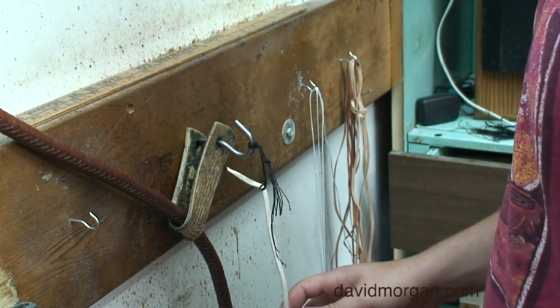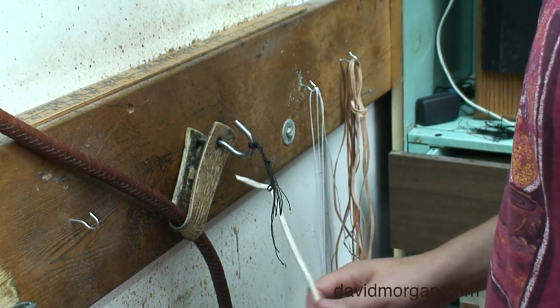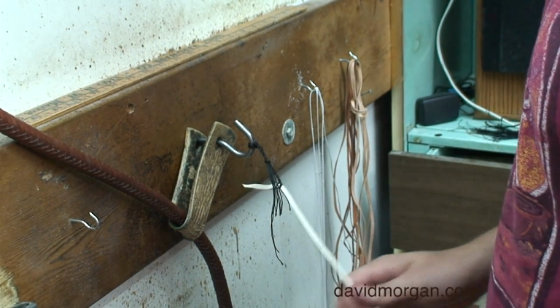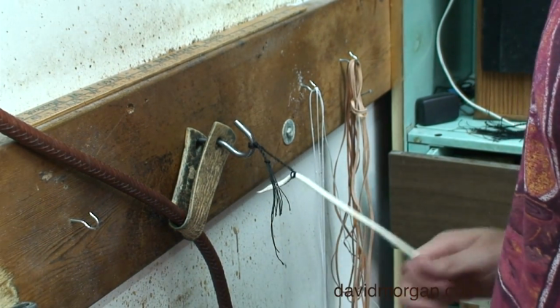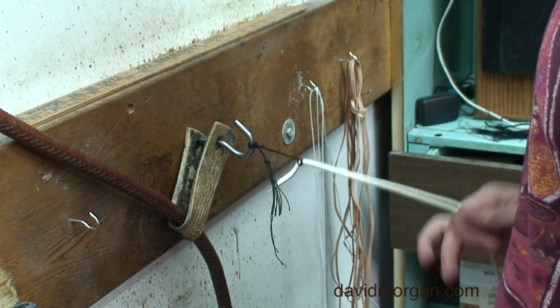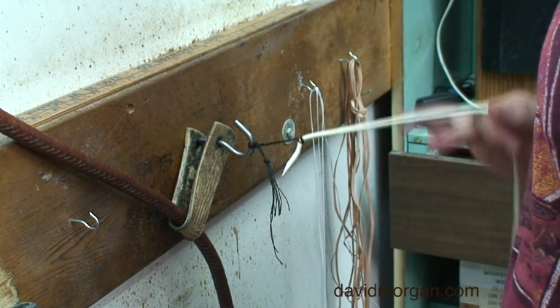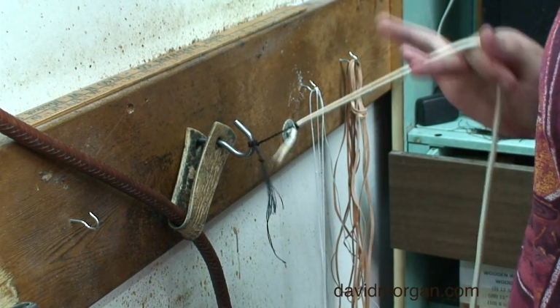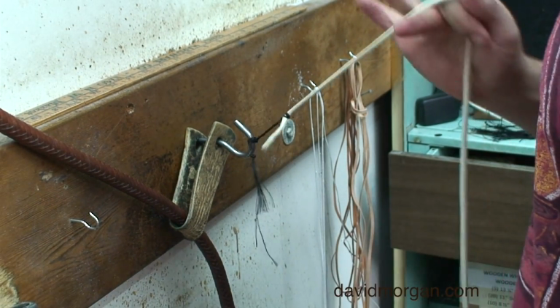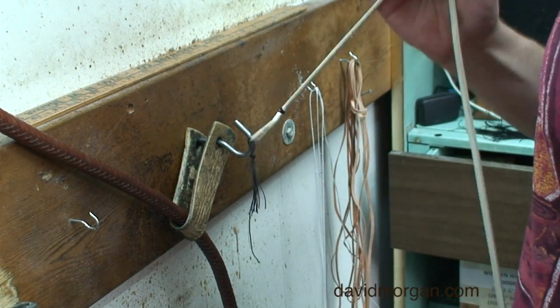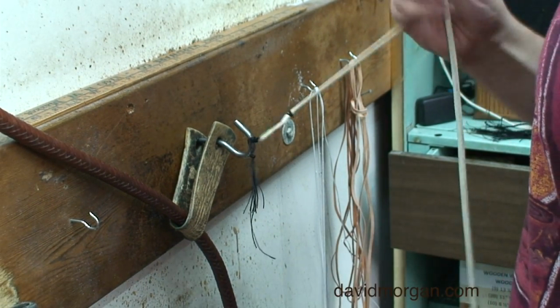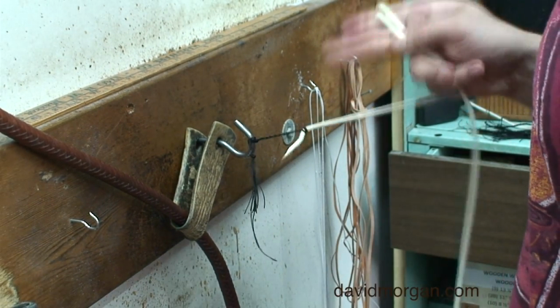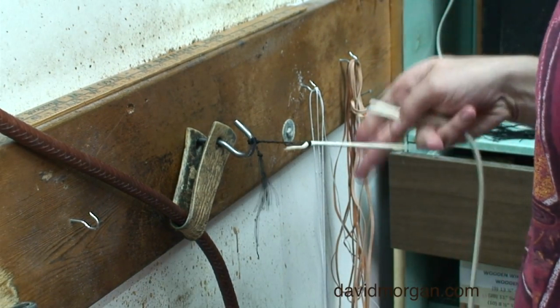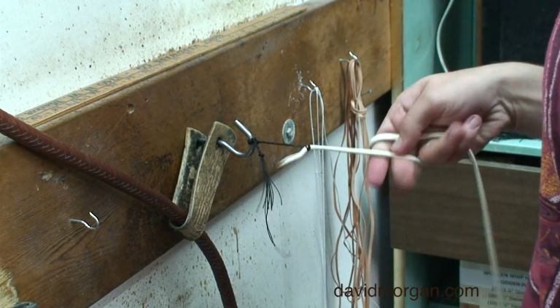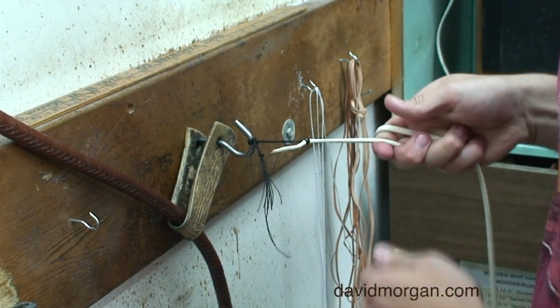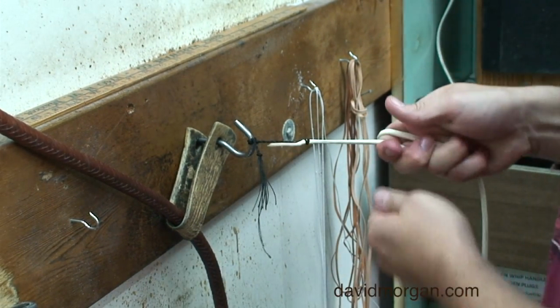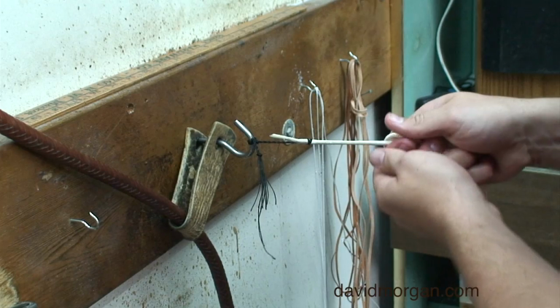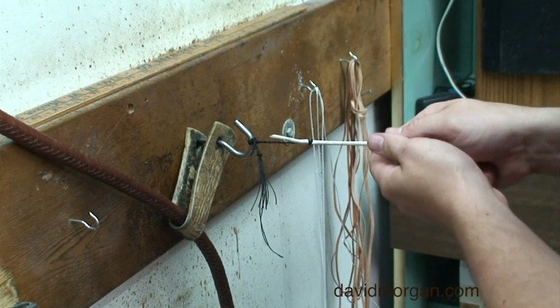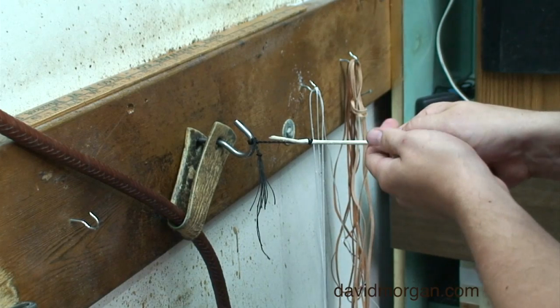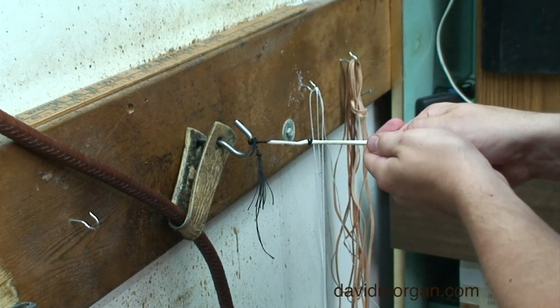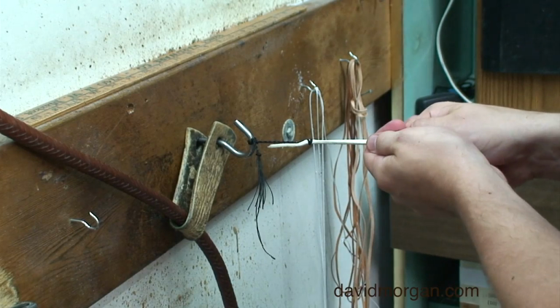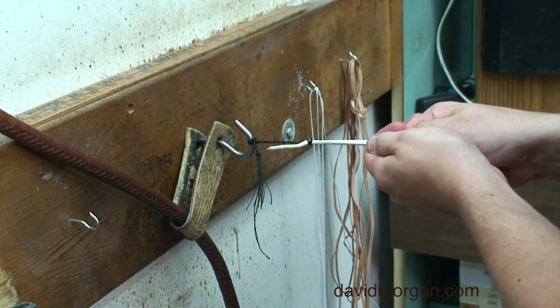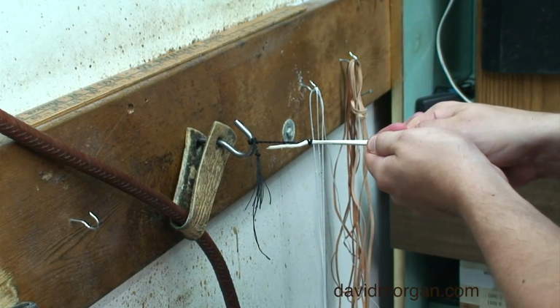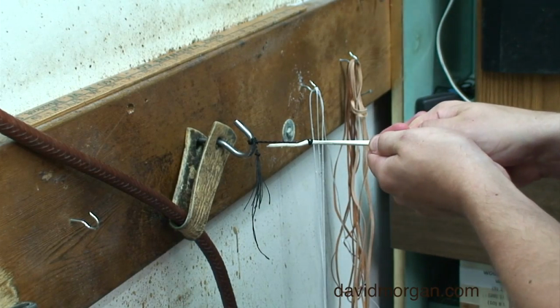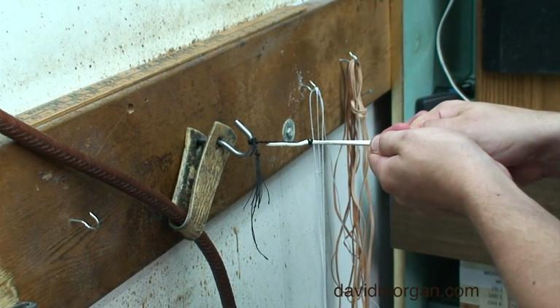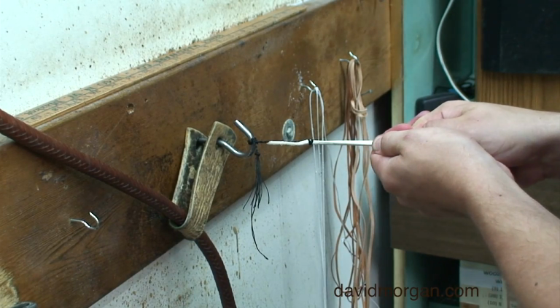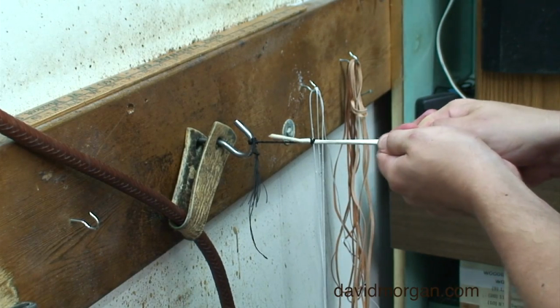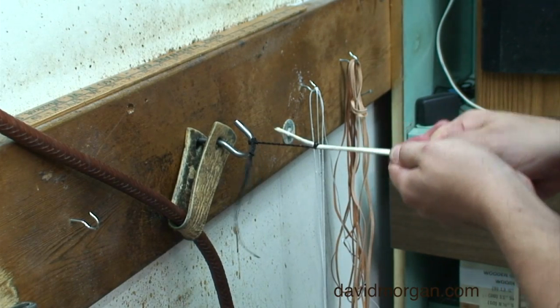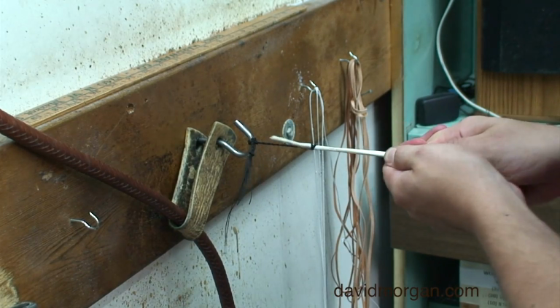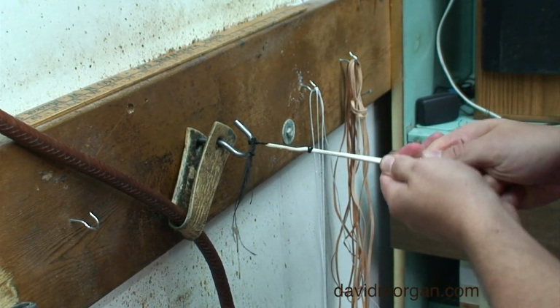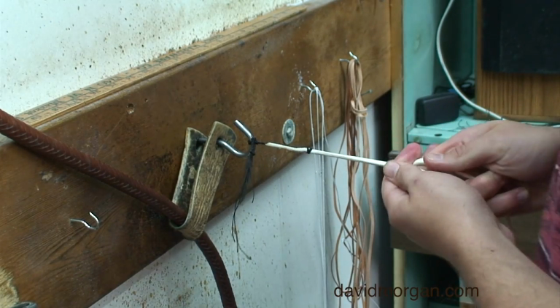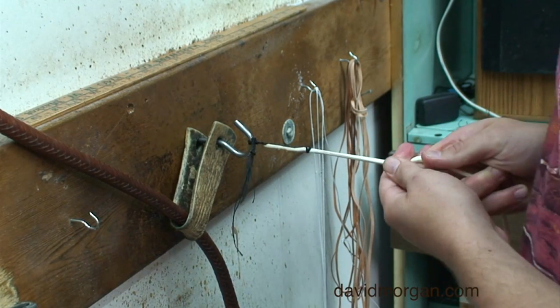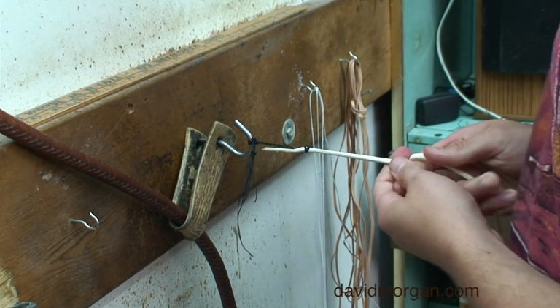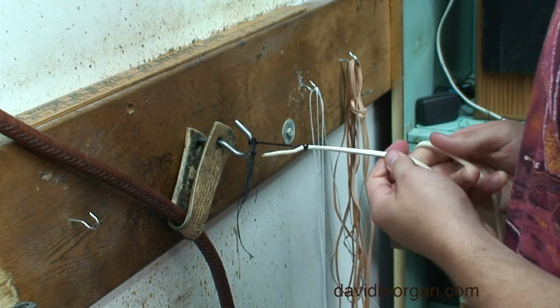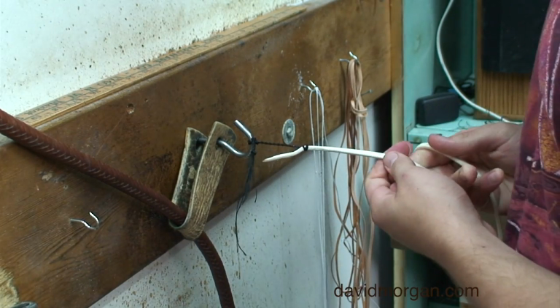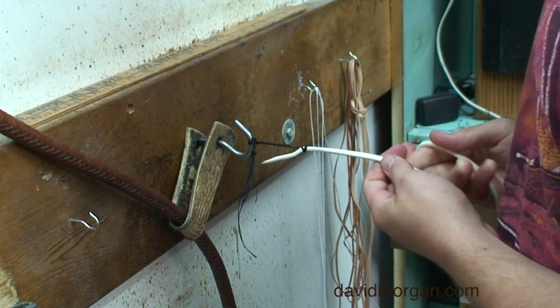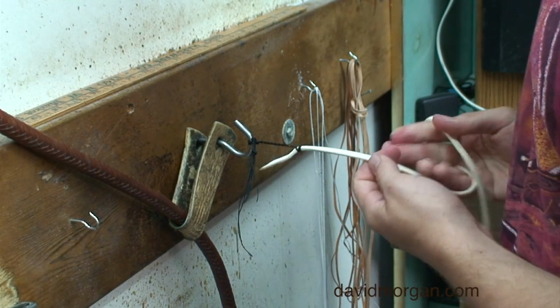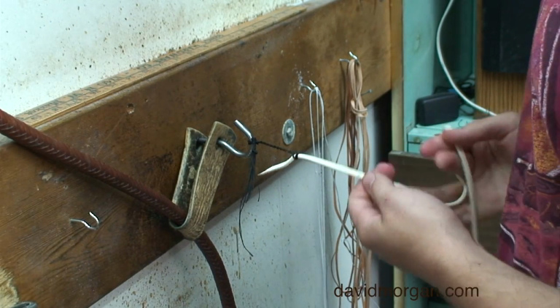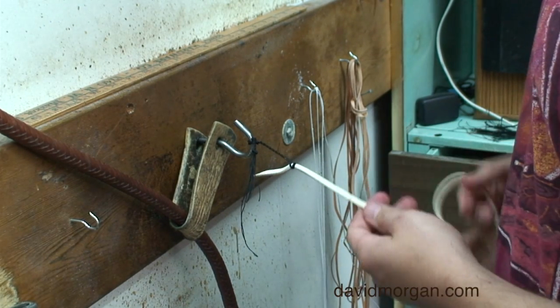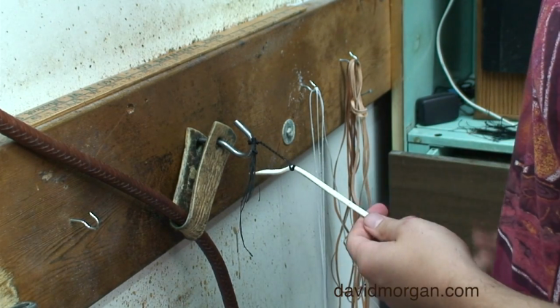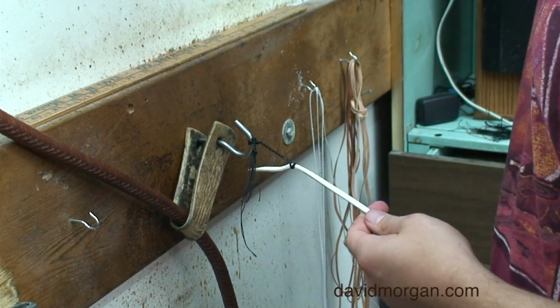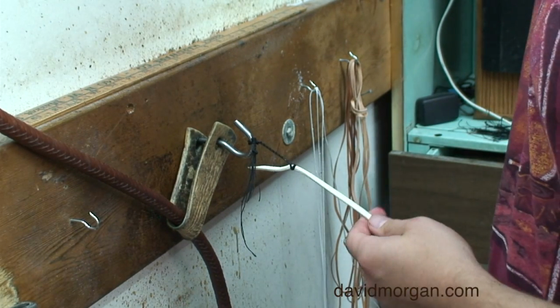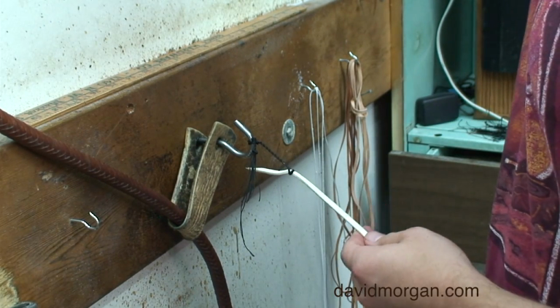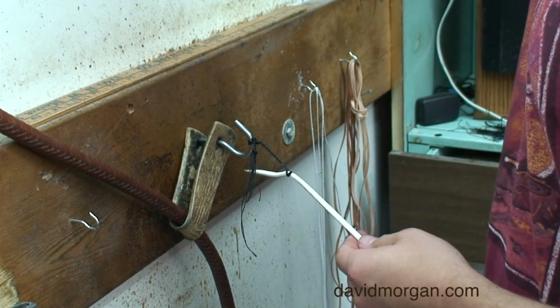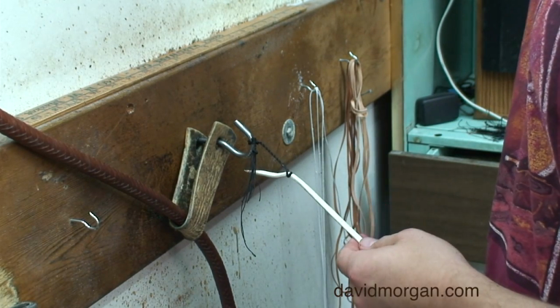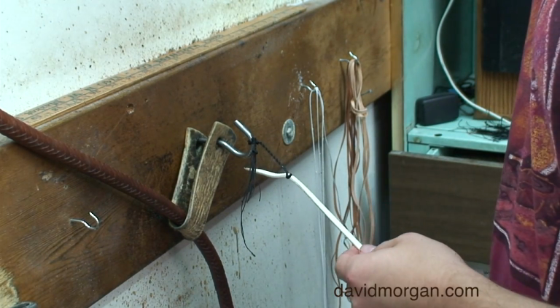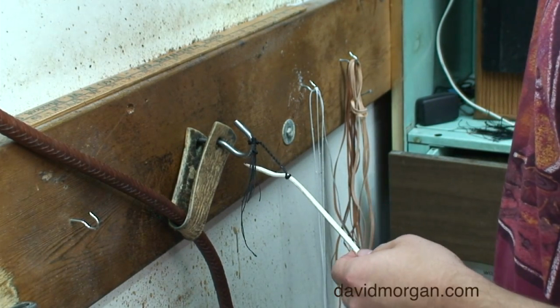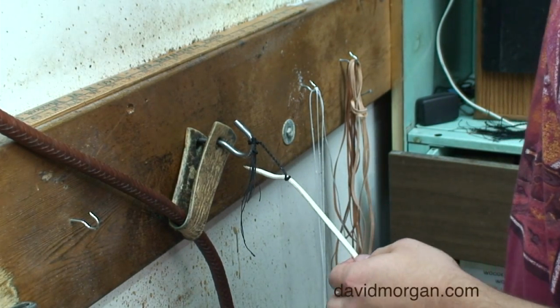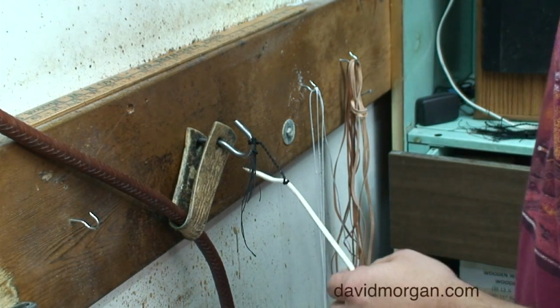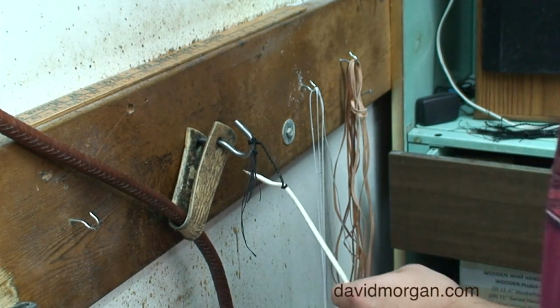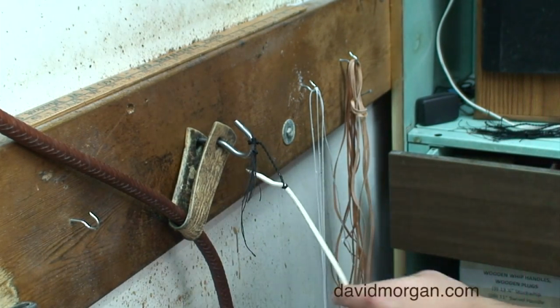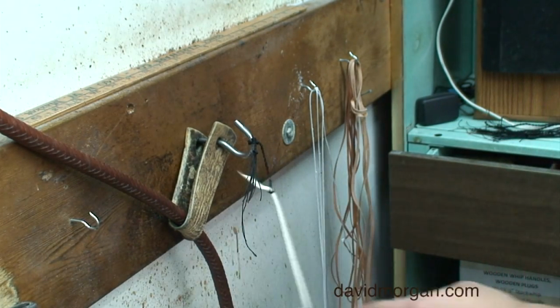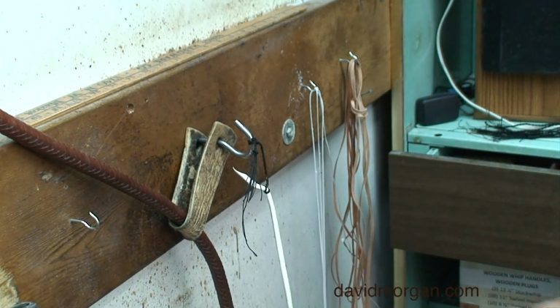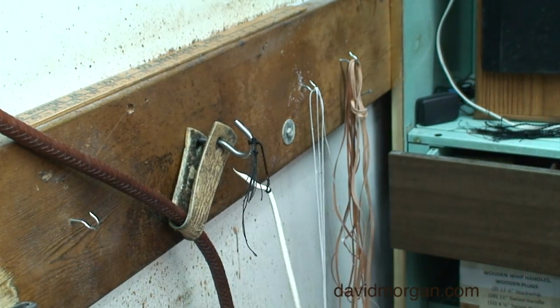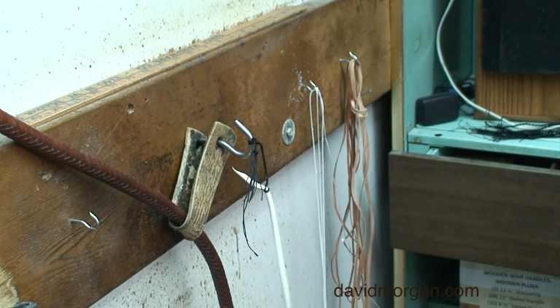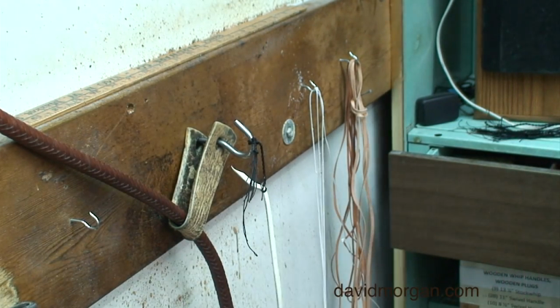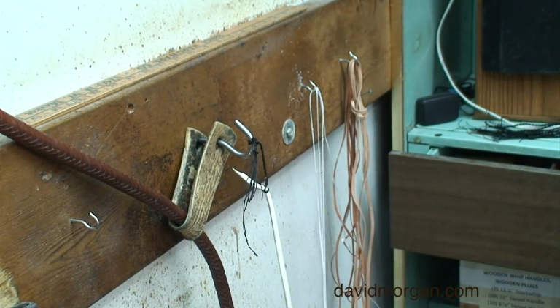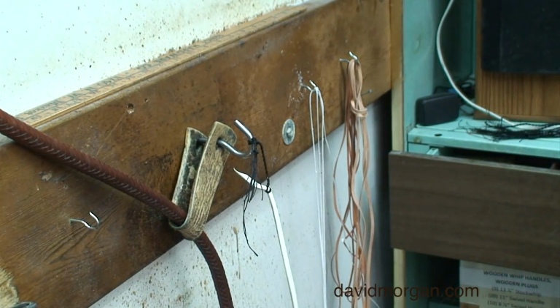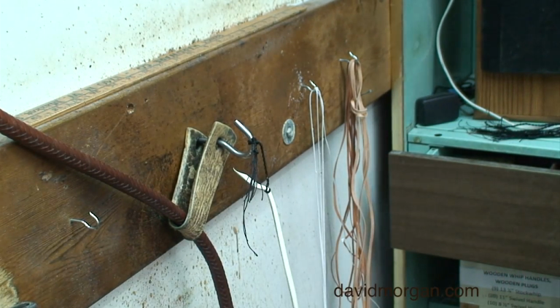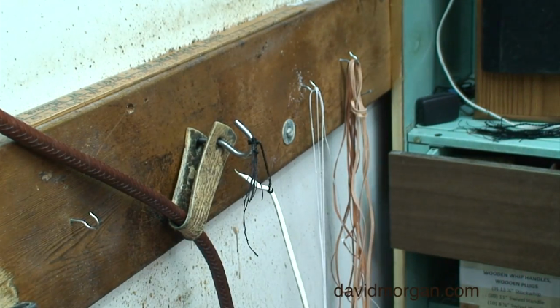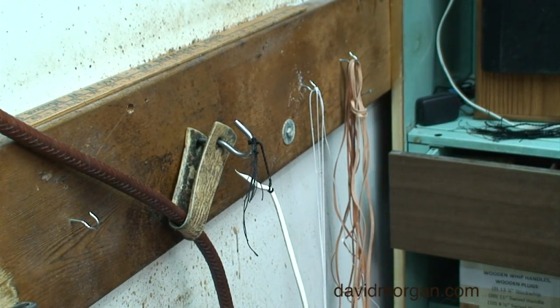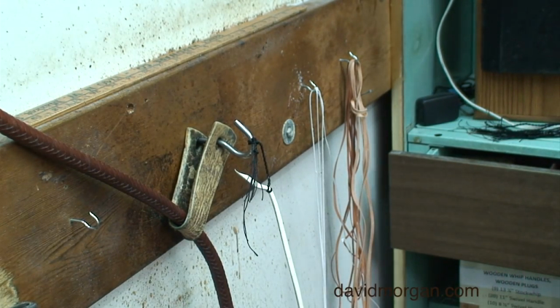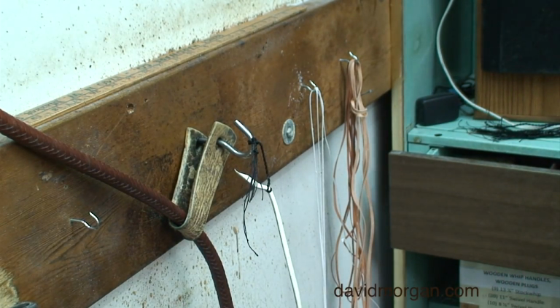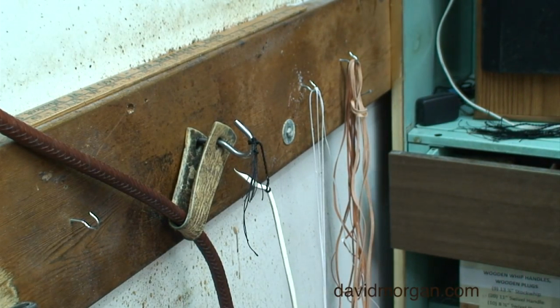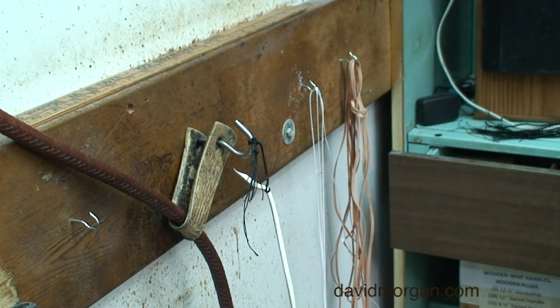Finally, pull the fall hard and trim off the excess. Use pliers. Pick a hook up through the embankment of the fall.